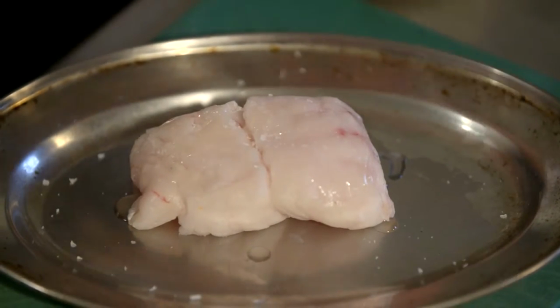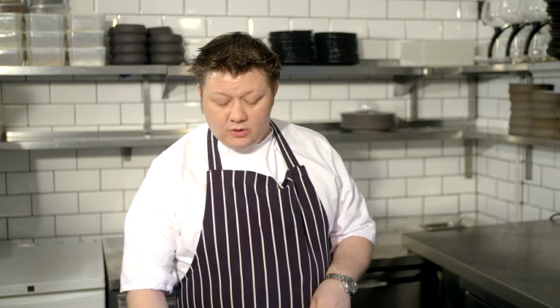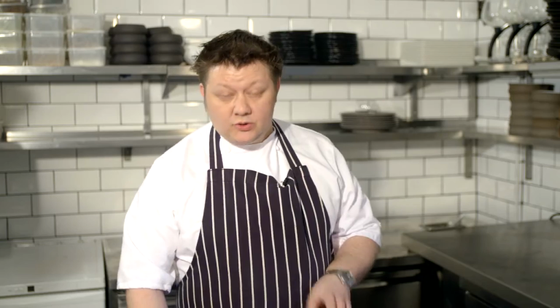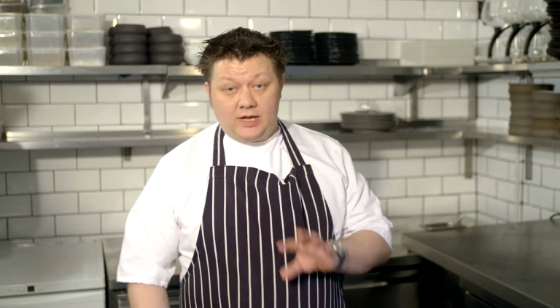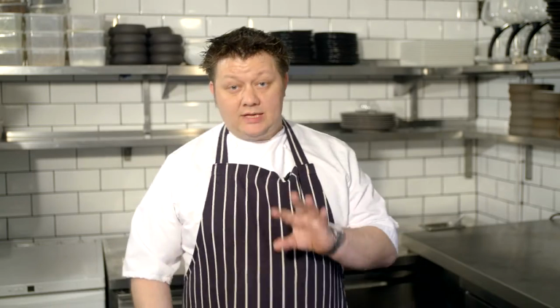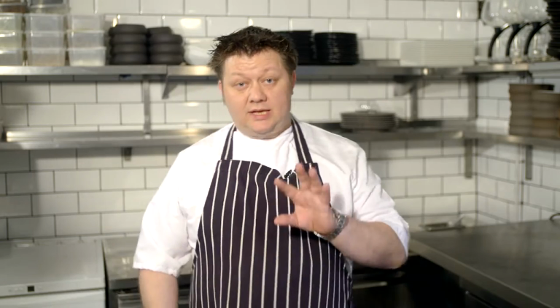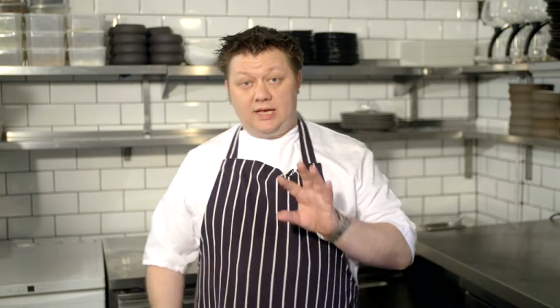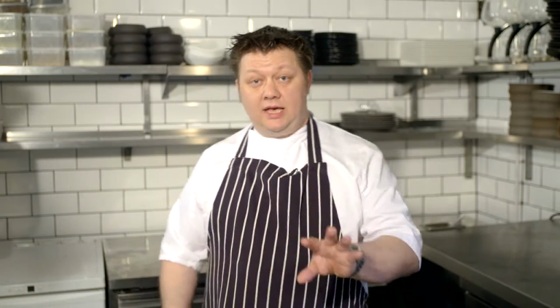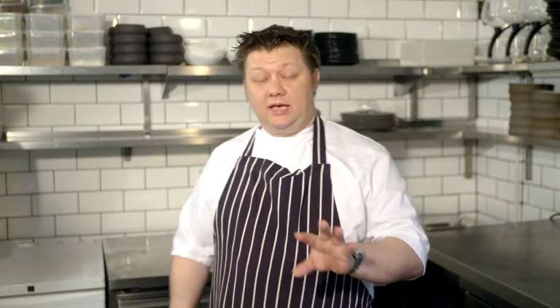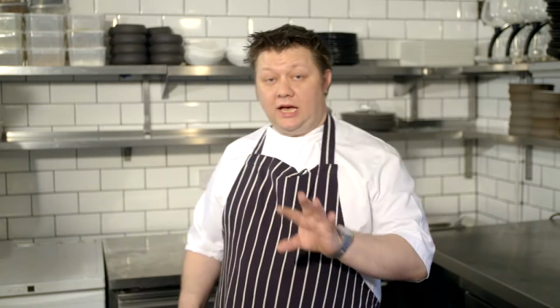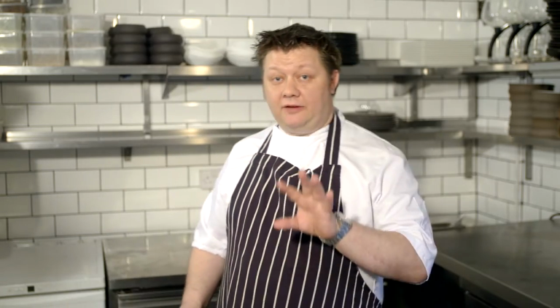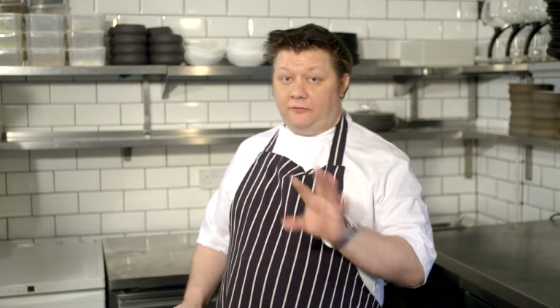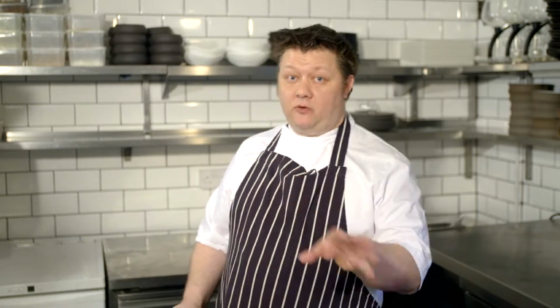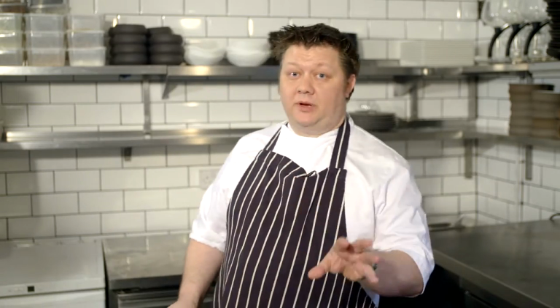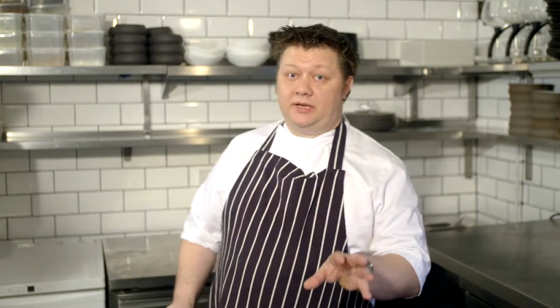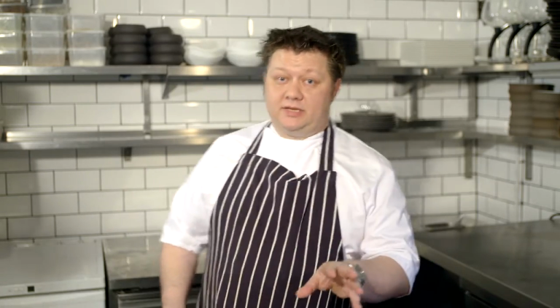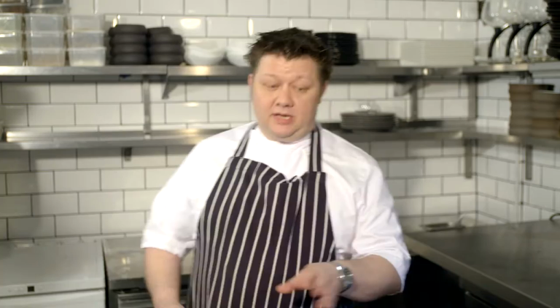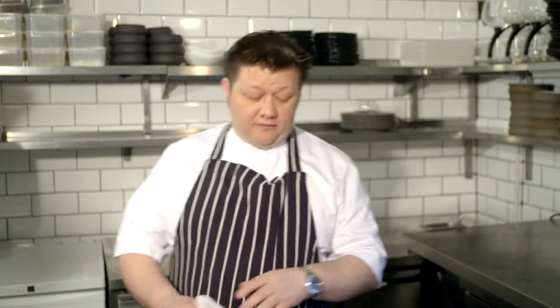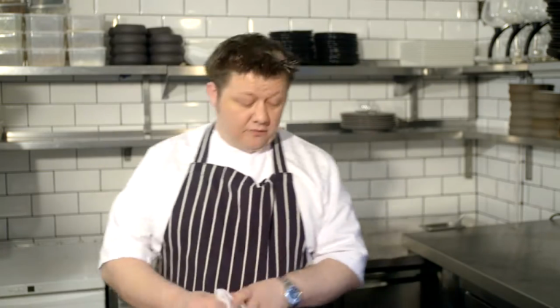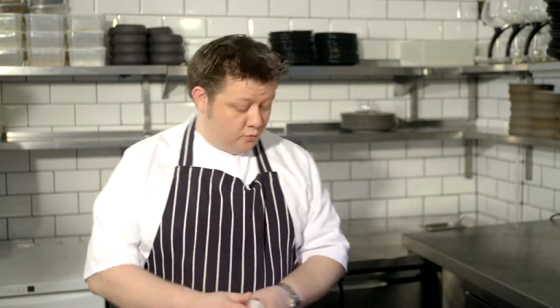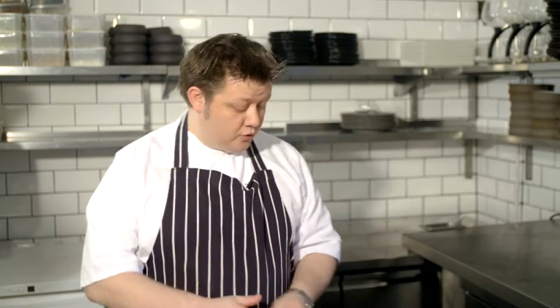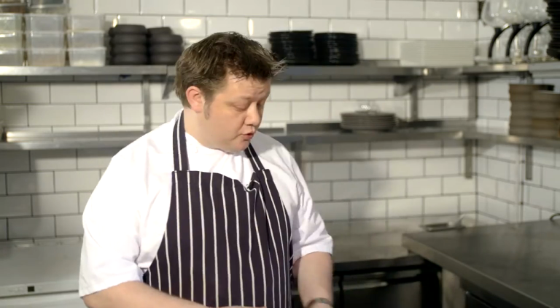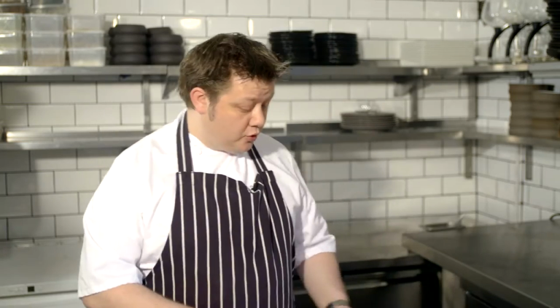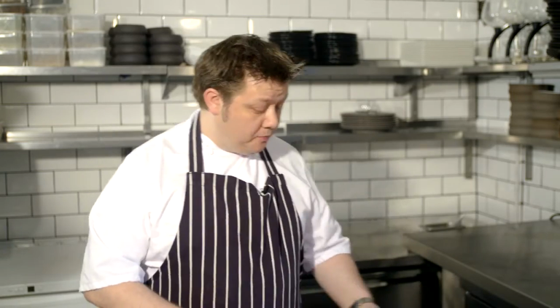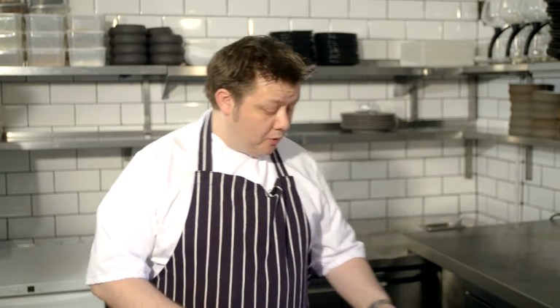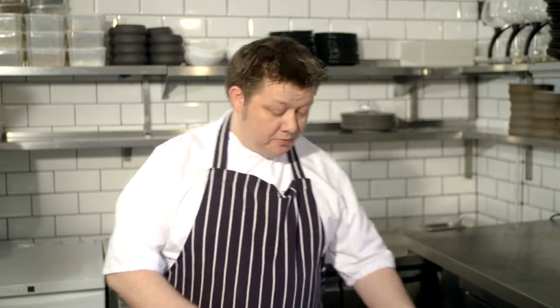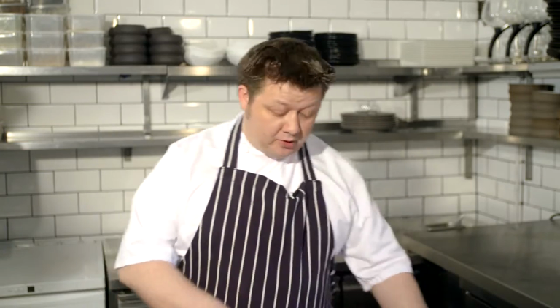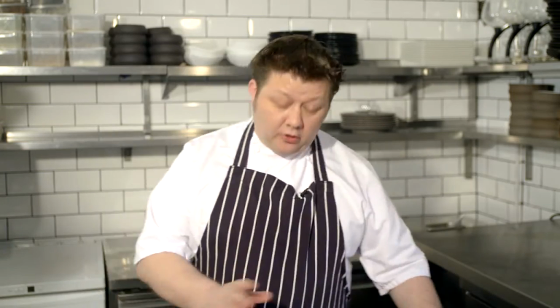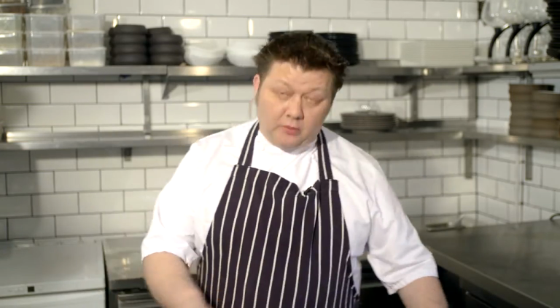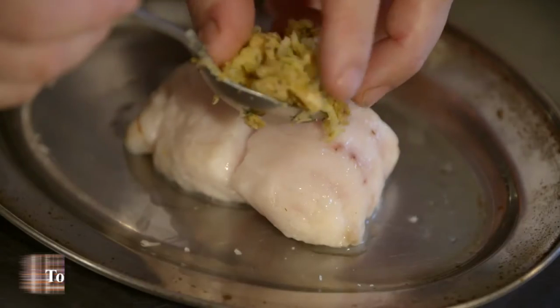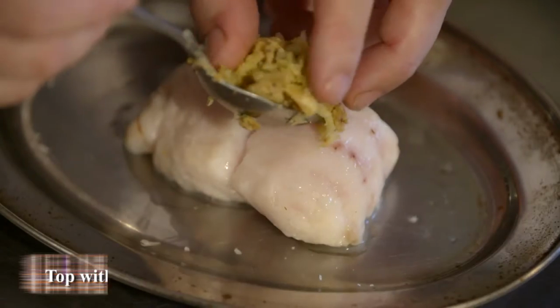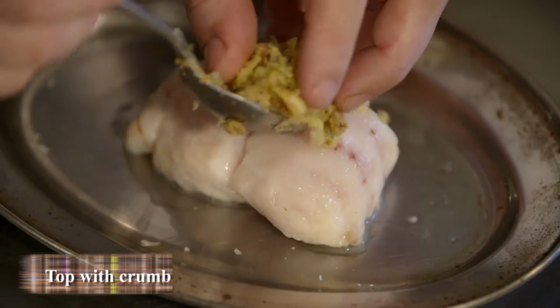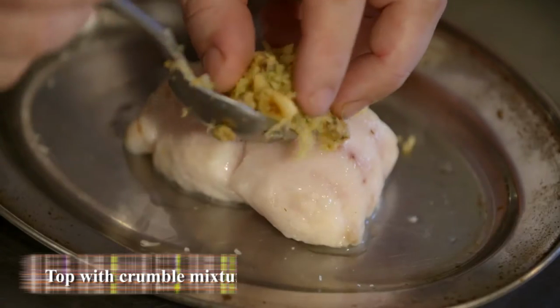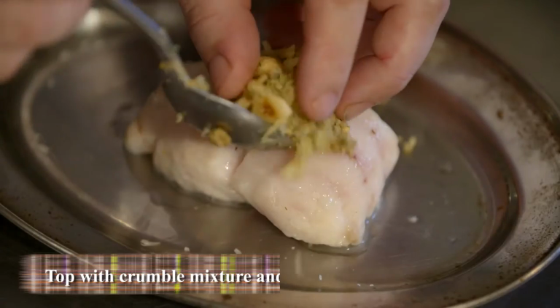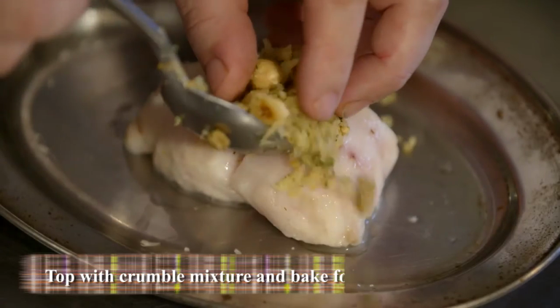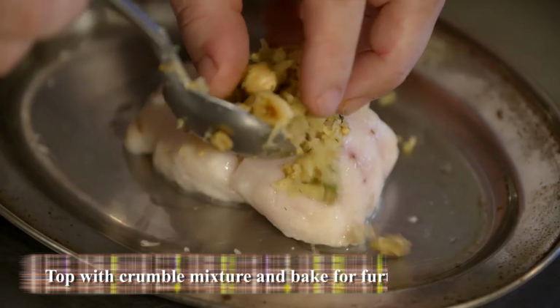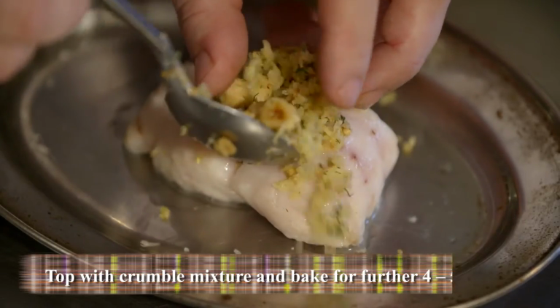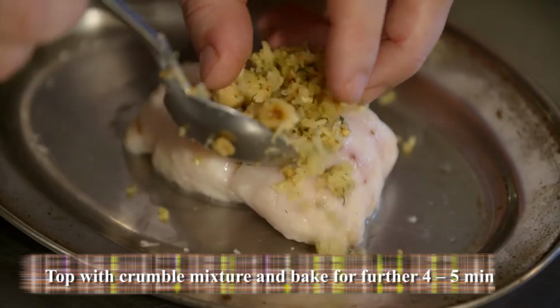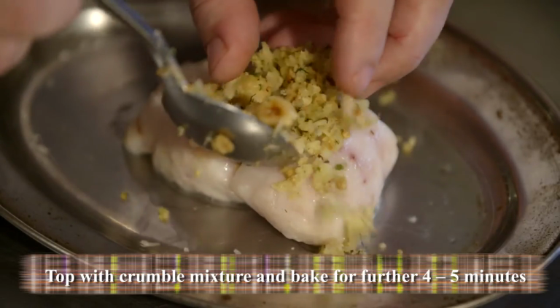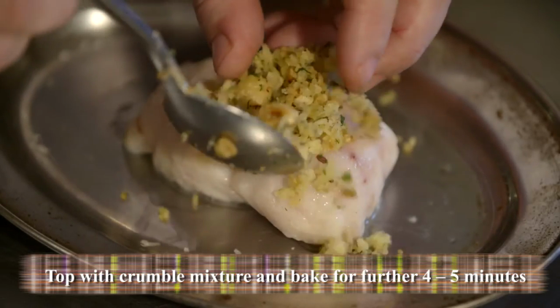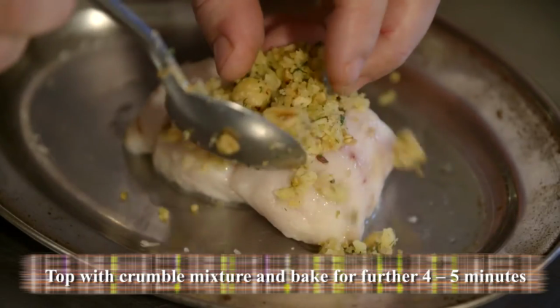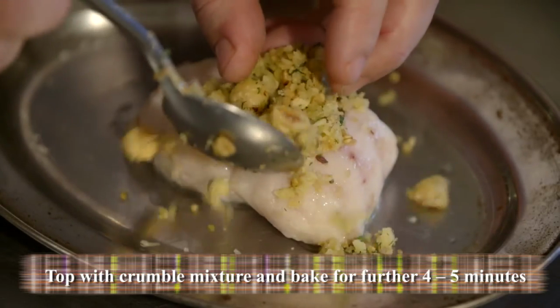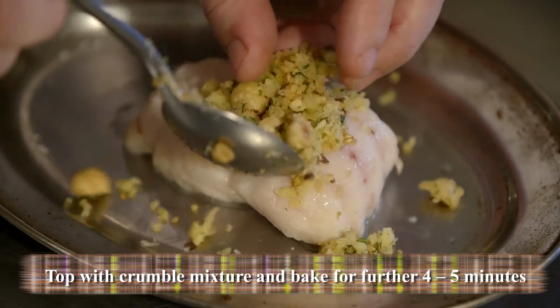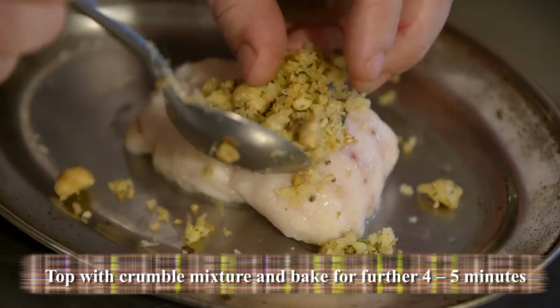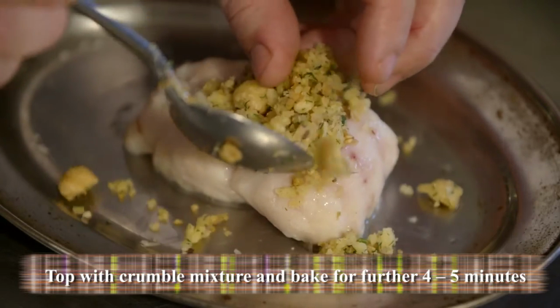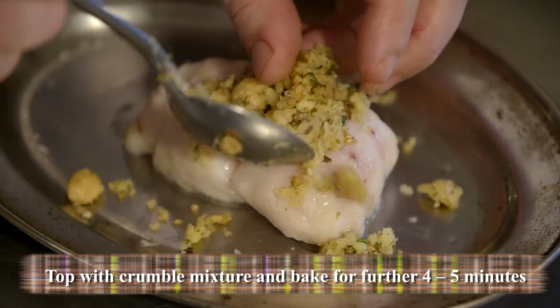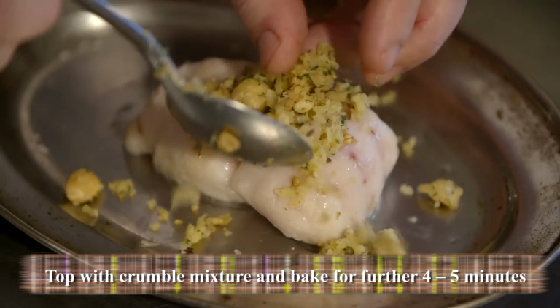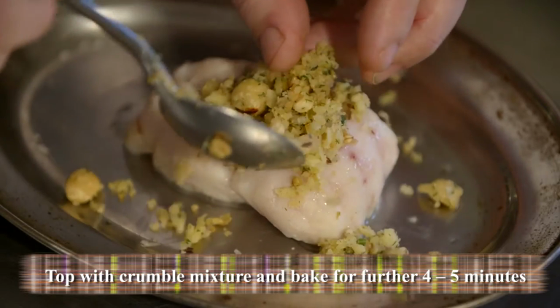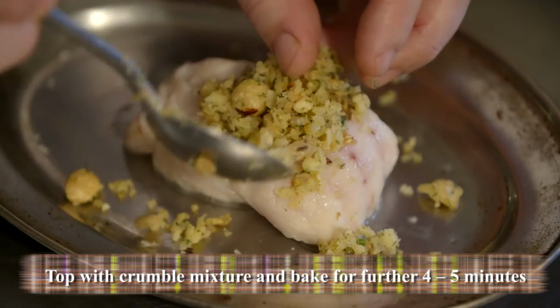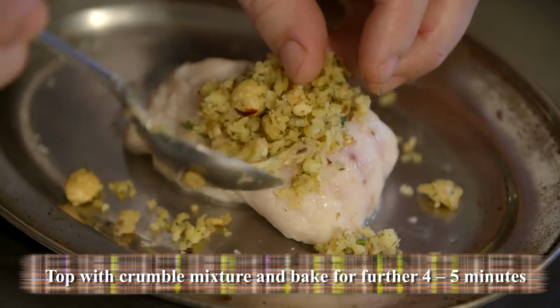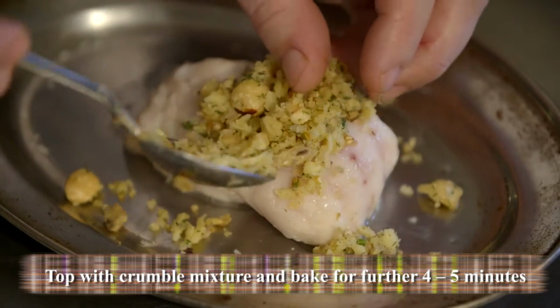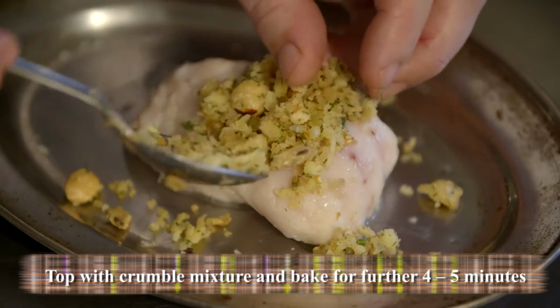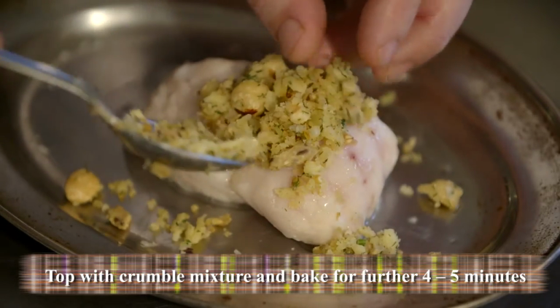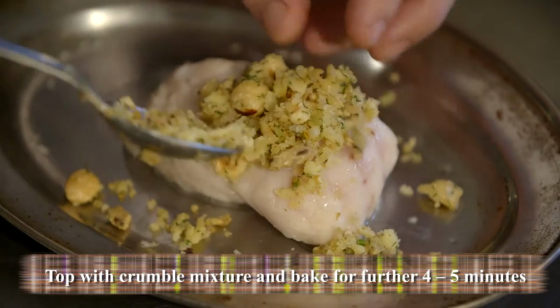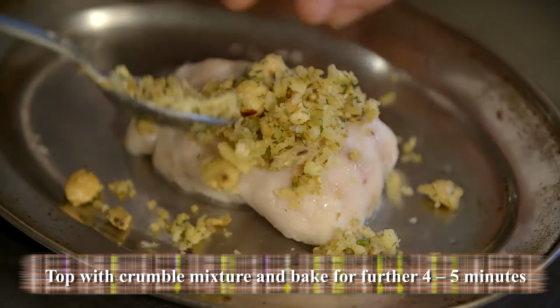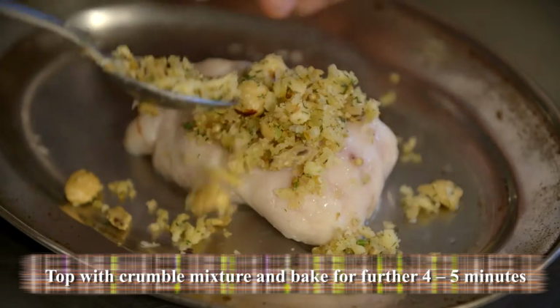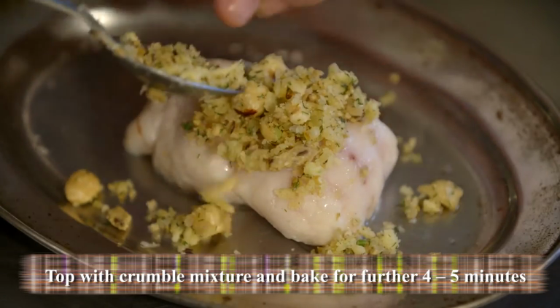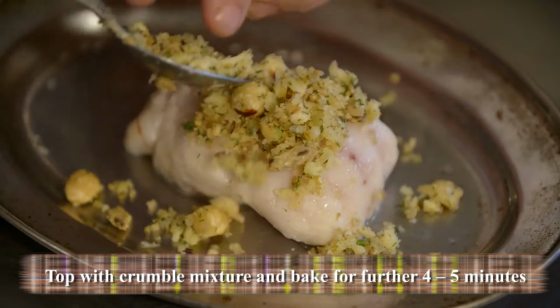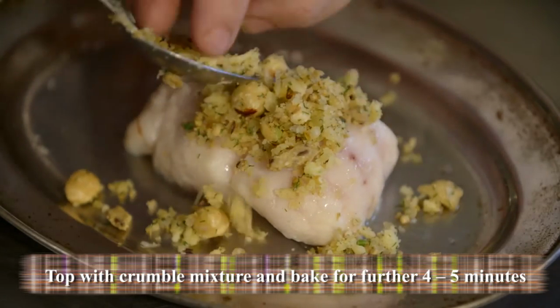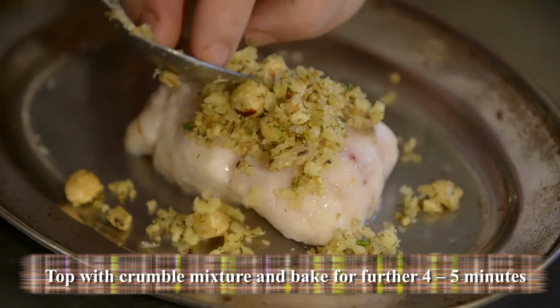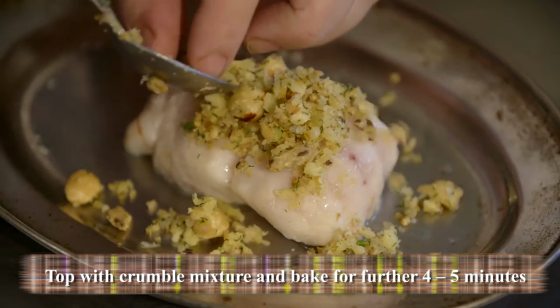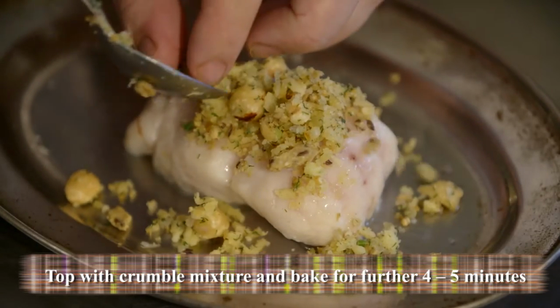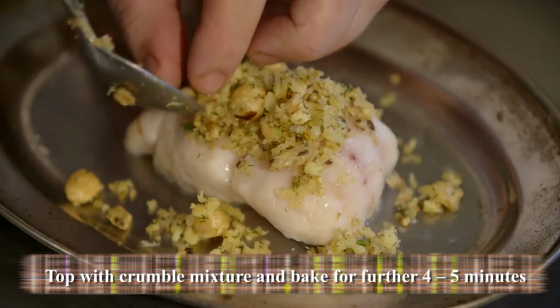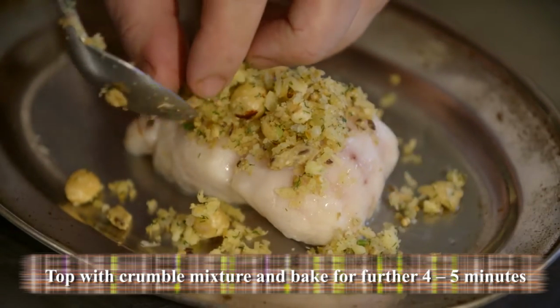The hake has had four minutes in the oven — we're just going to pop the crumb on it. This will then just go back in the oven for about four or five minutes.